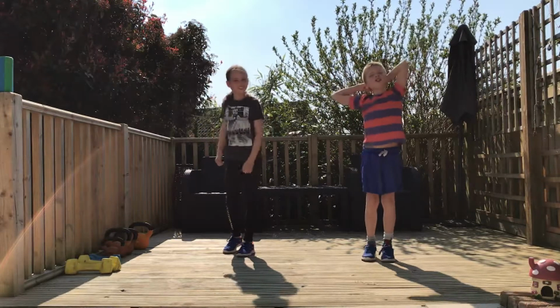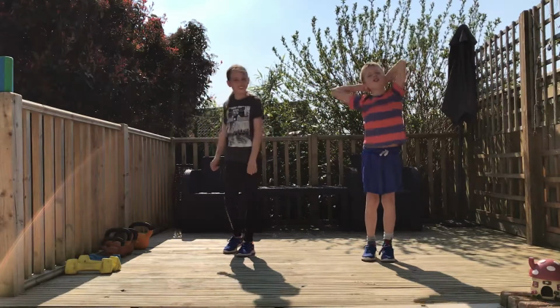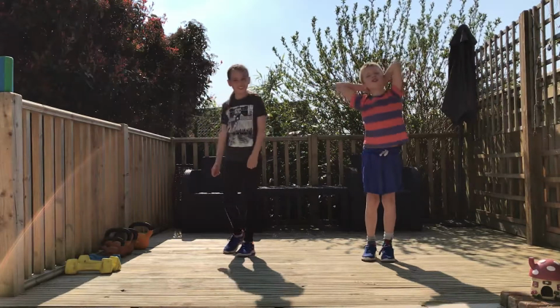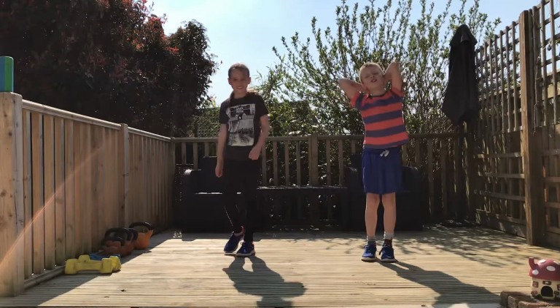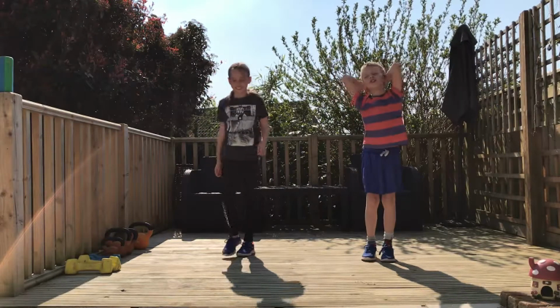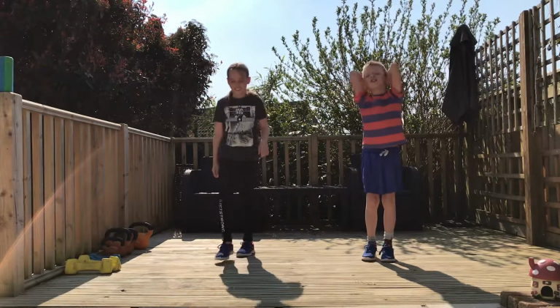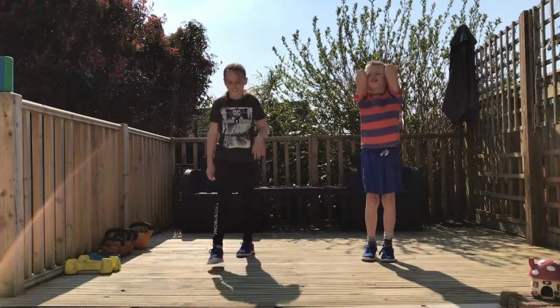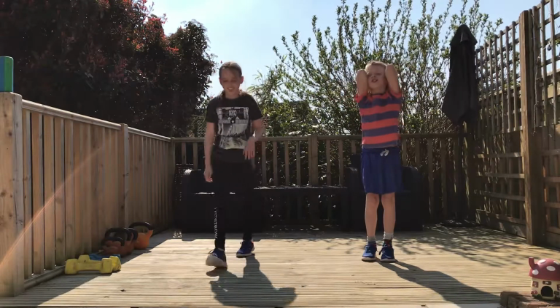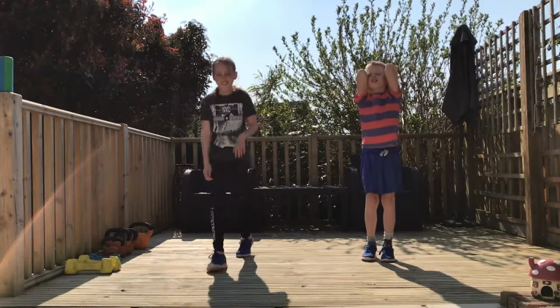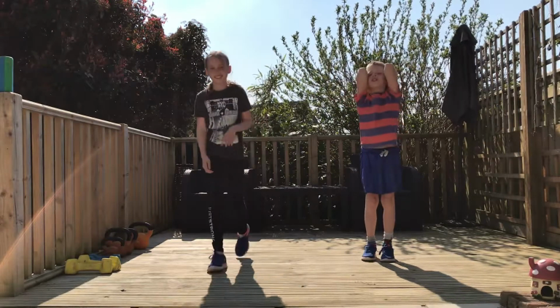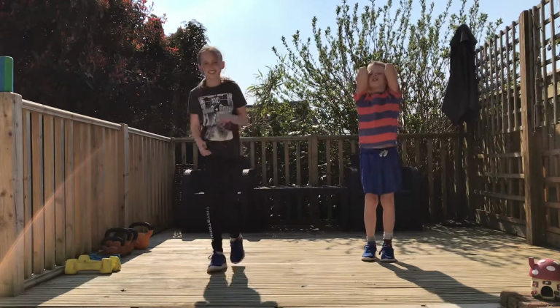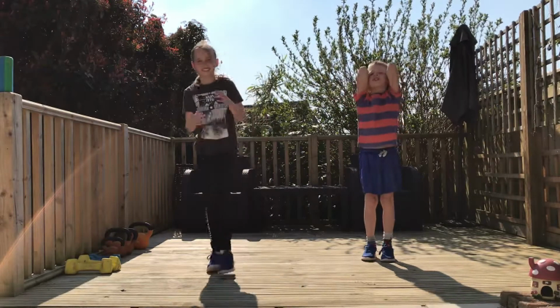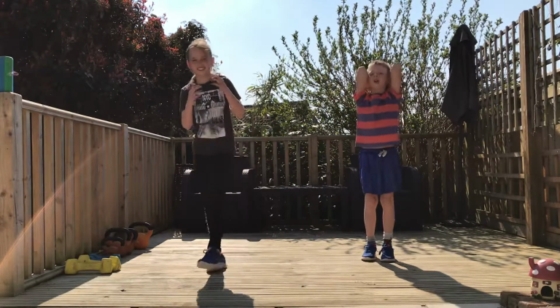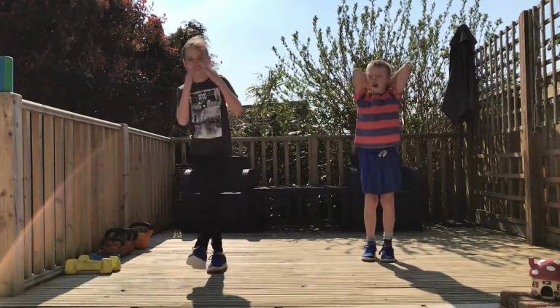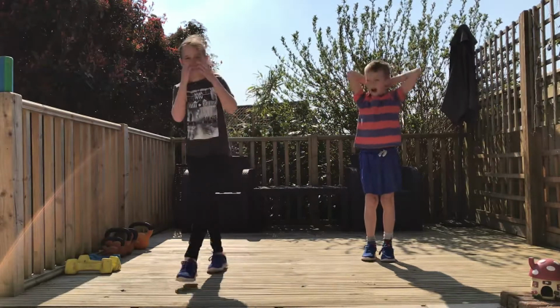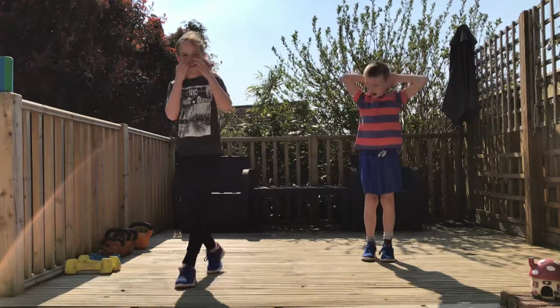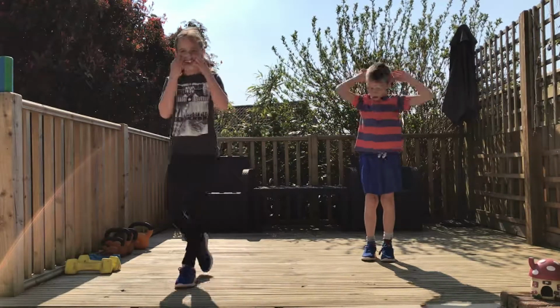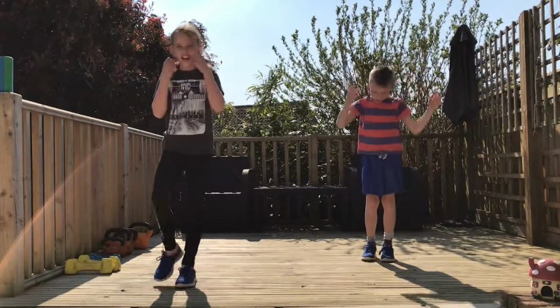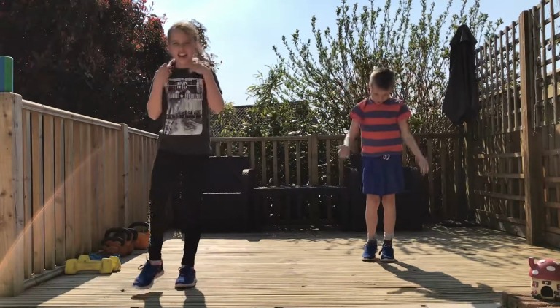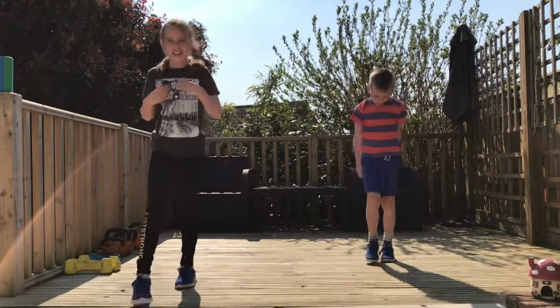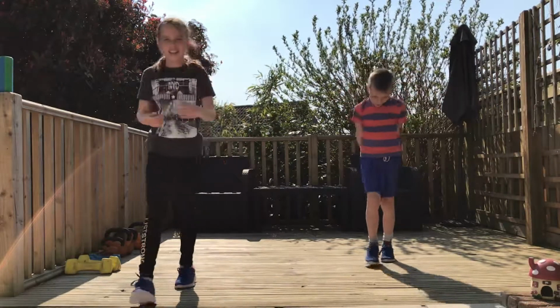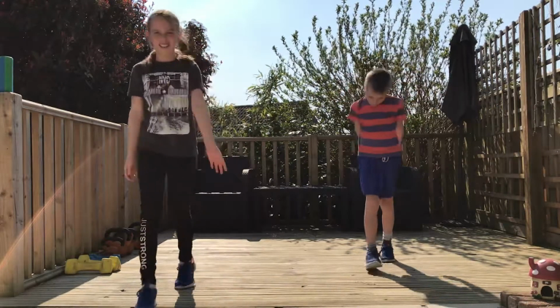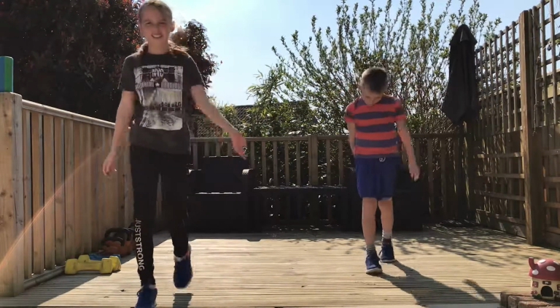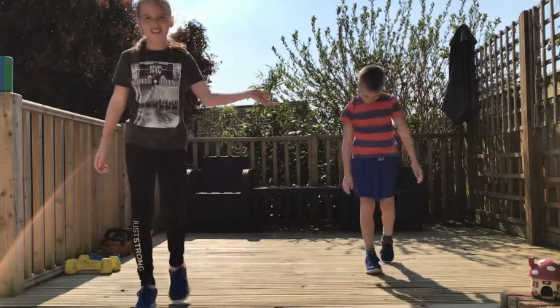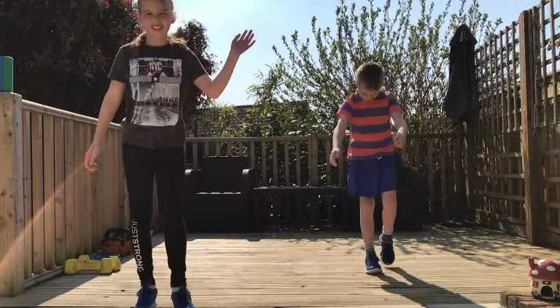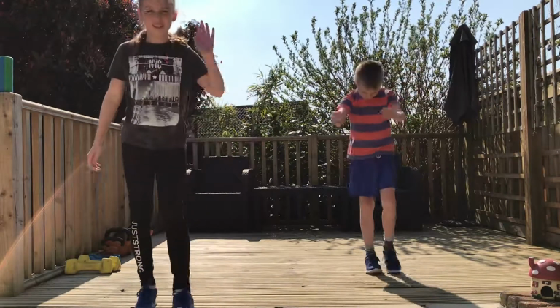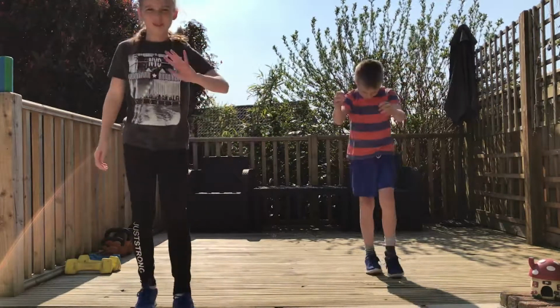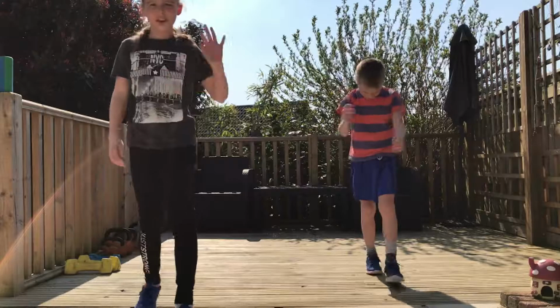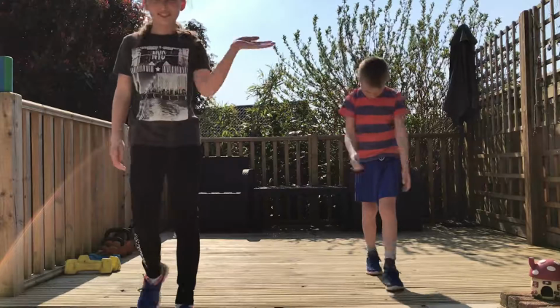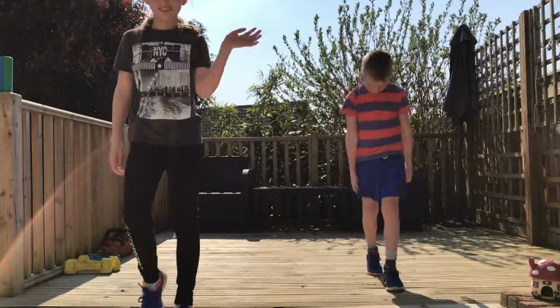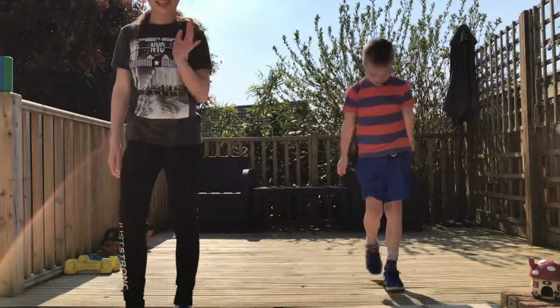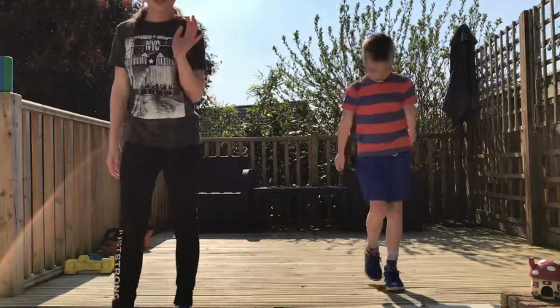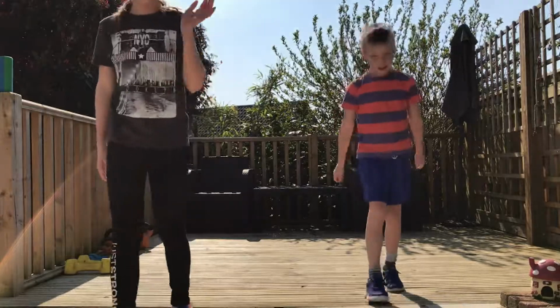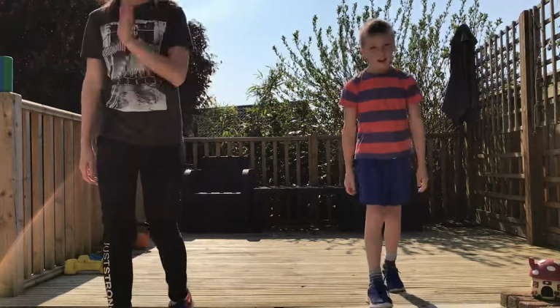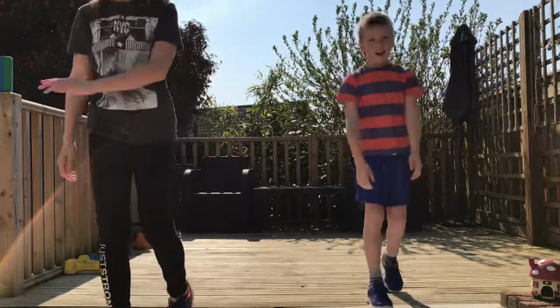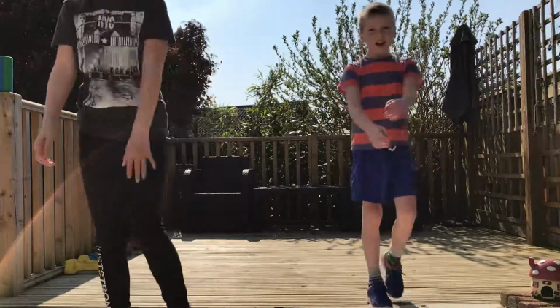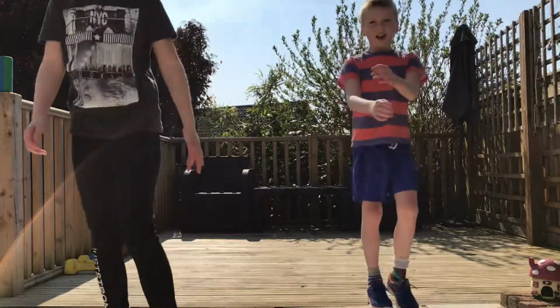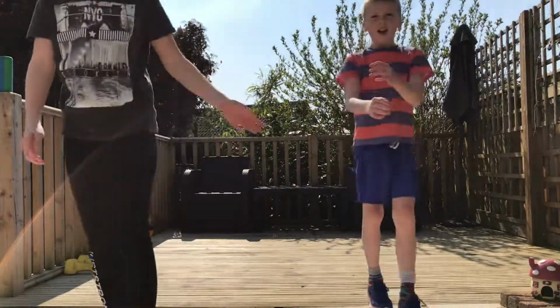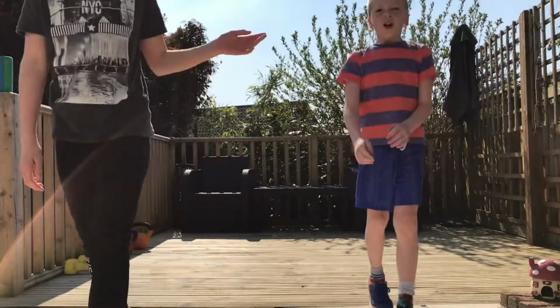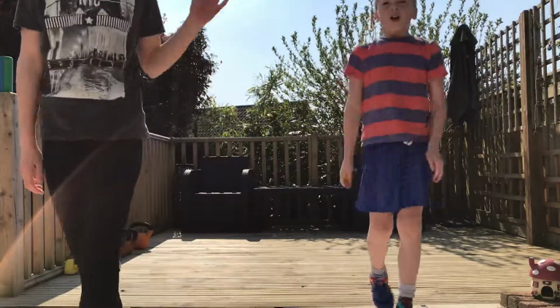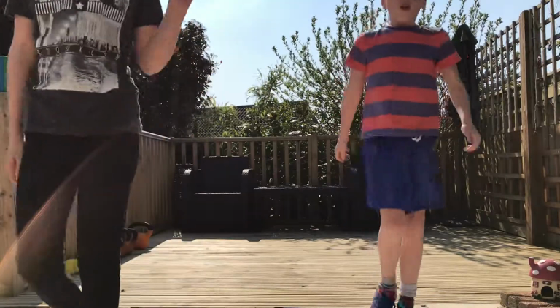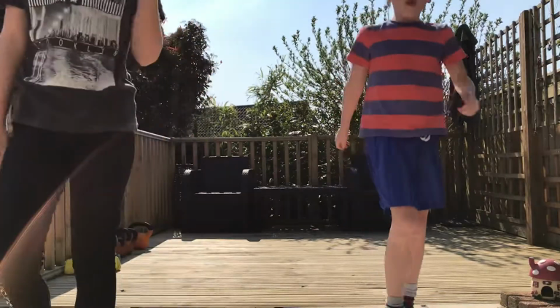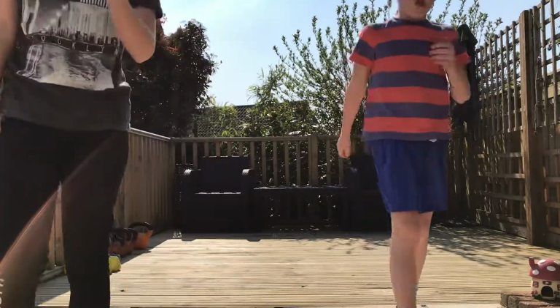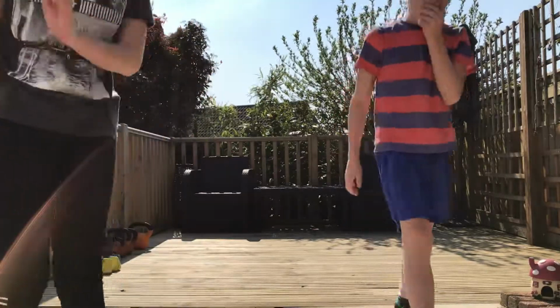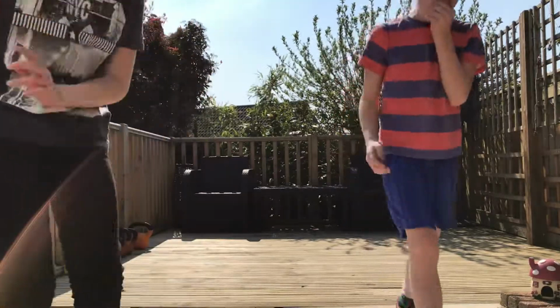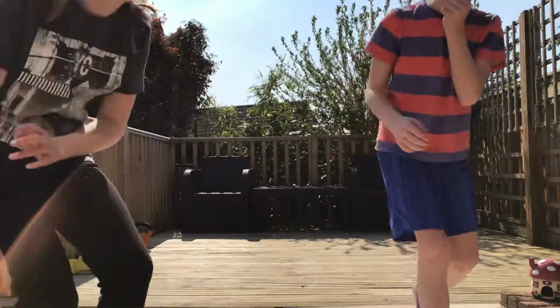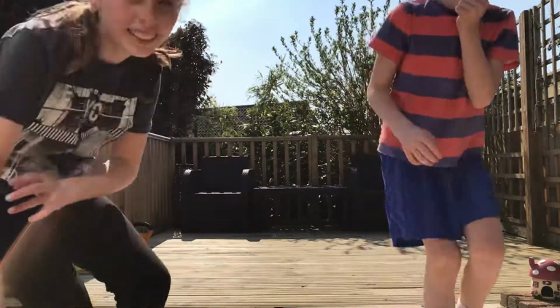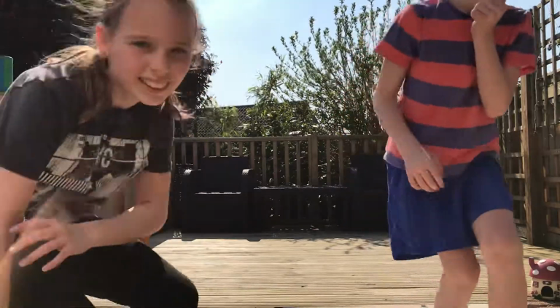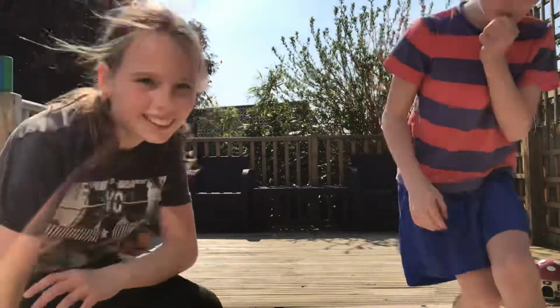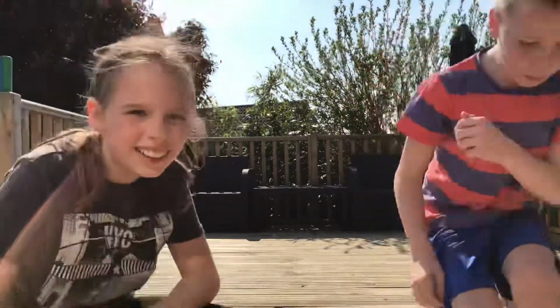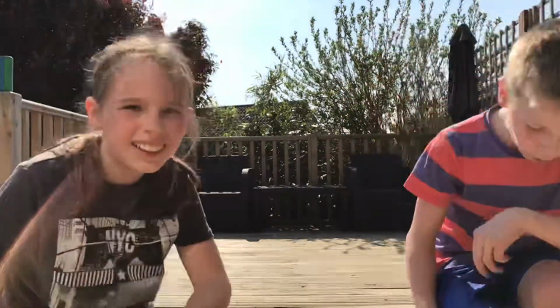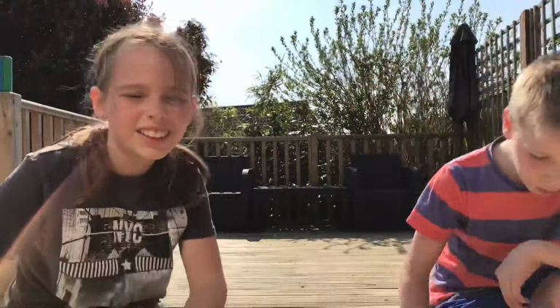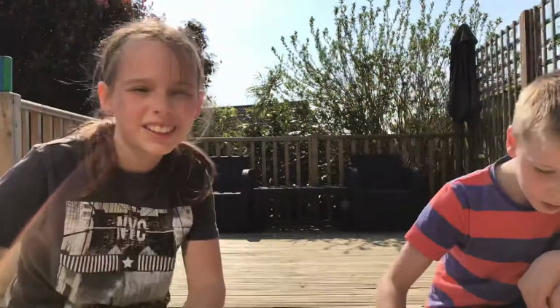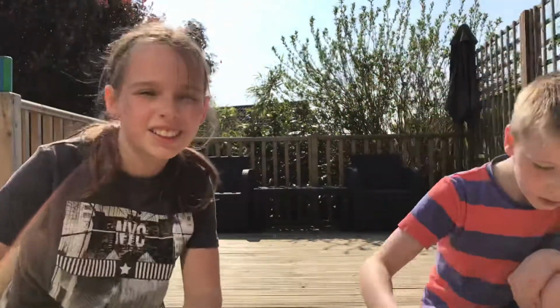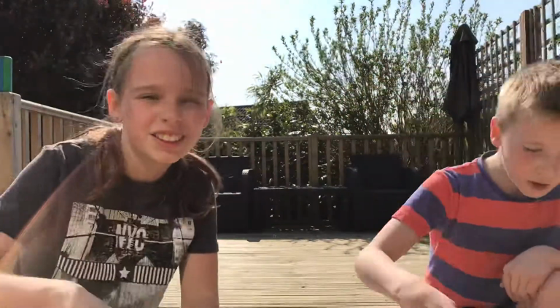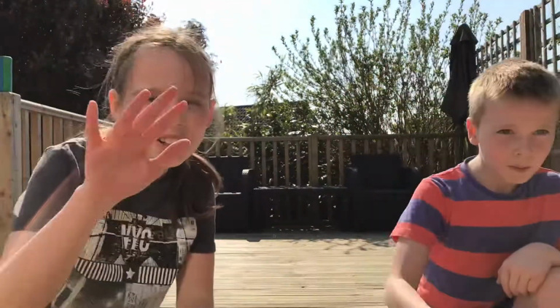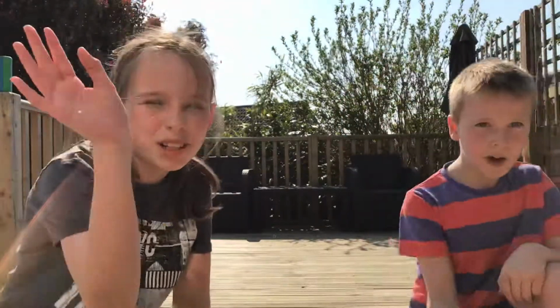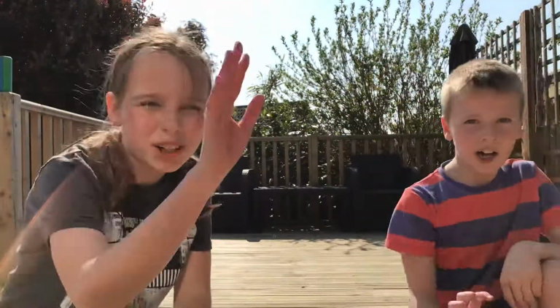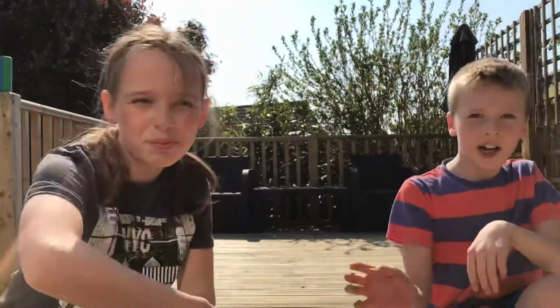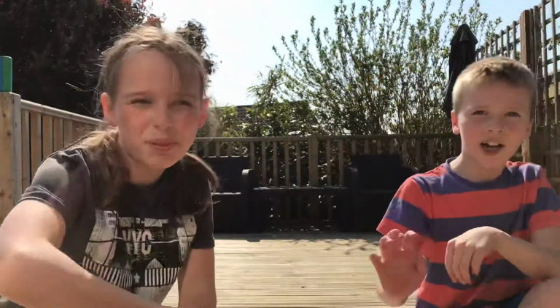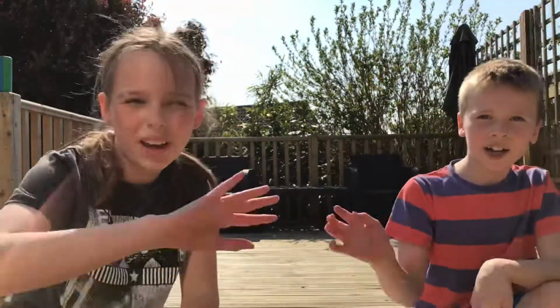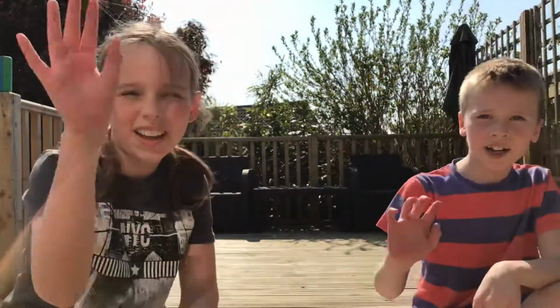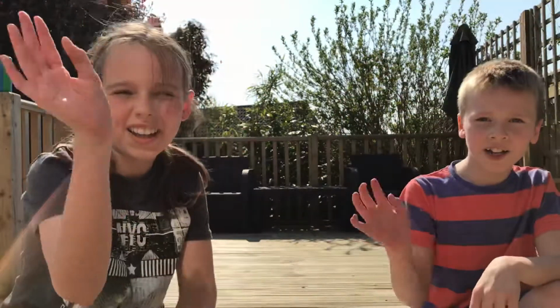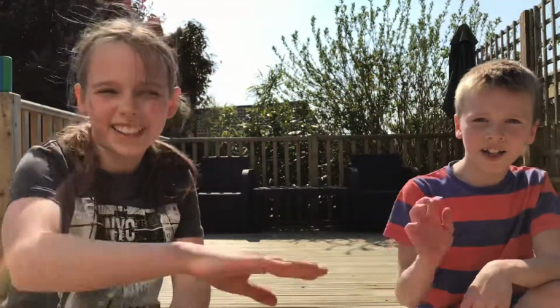That was brilliant guys. Well done. Well done. So kneel down in front of the camera, just say goodbye to everybody. Well done. Bye bye.